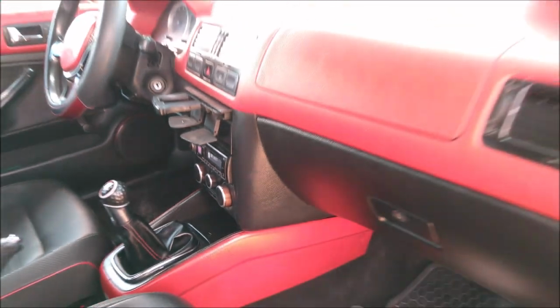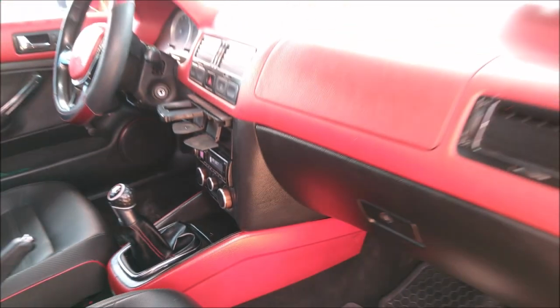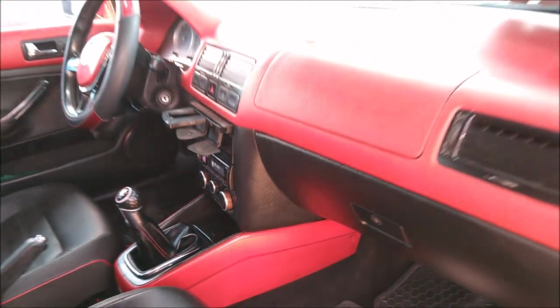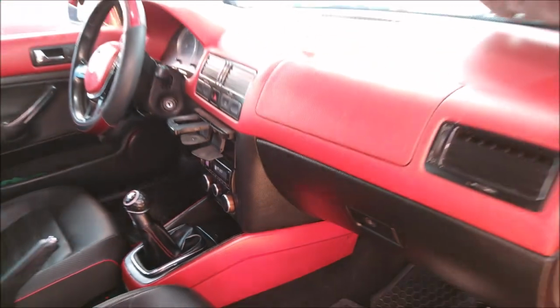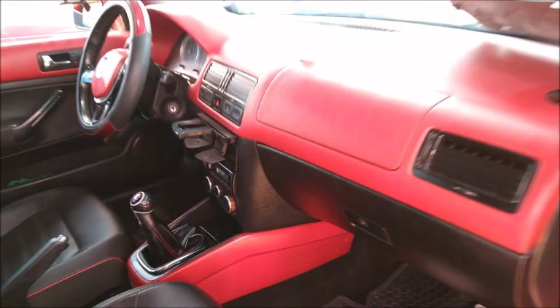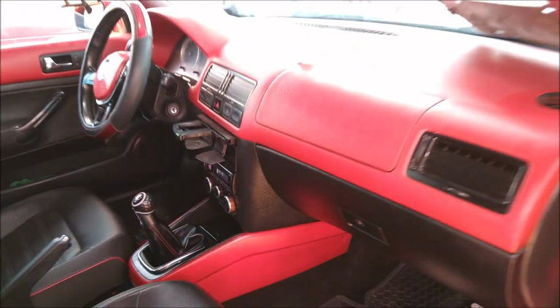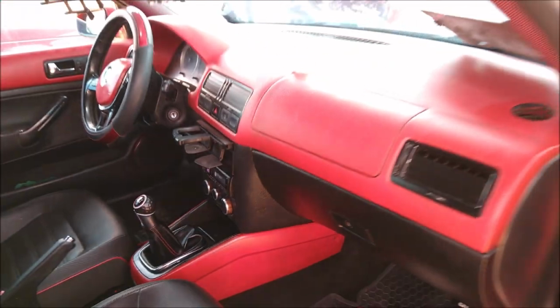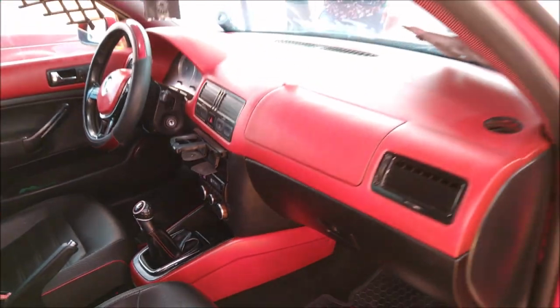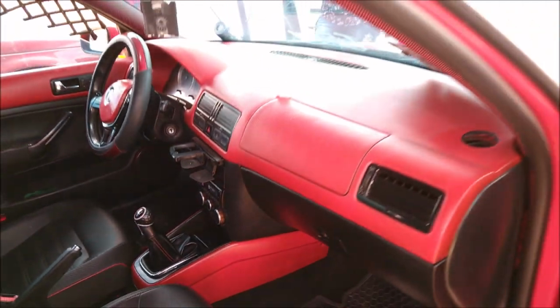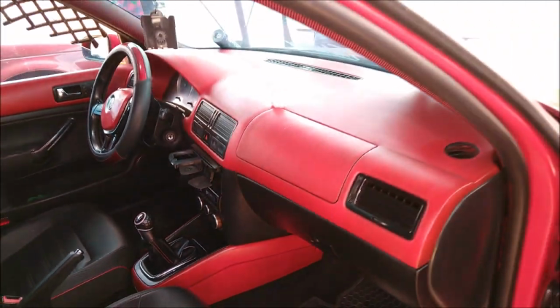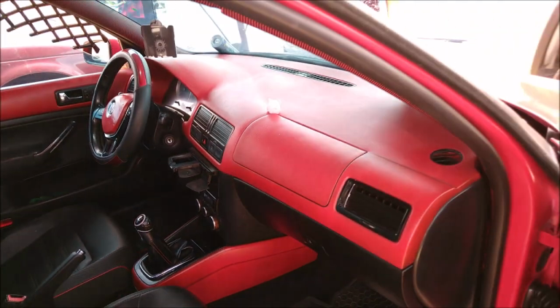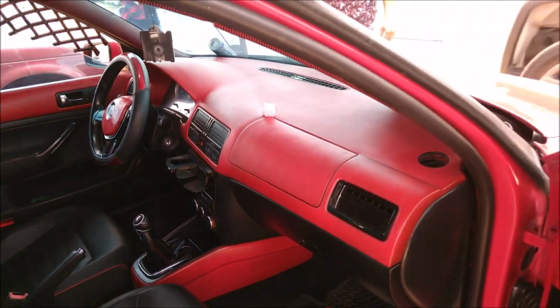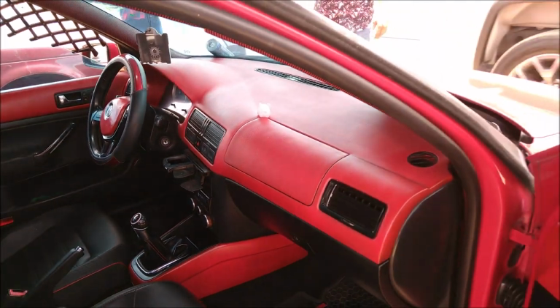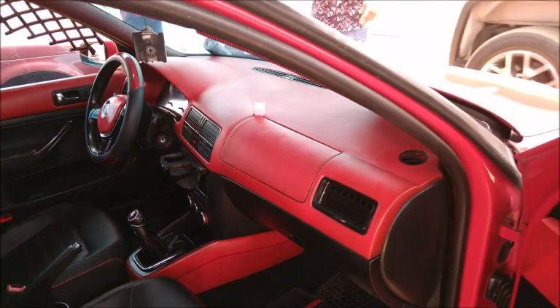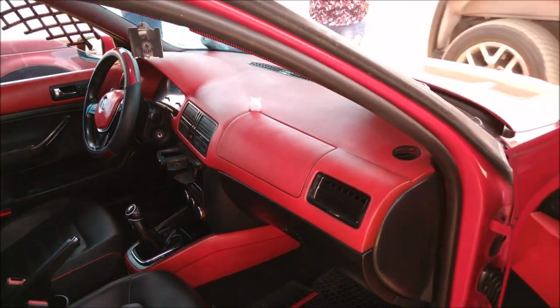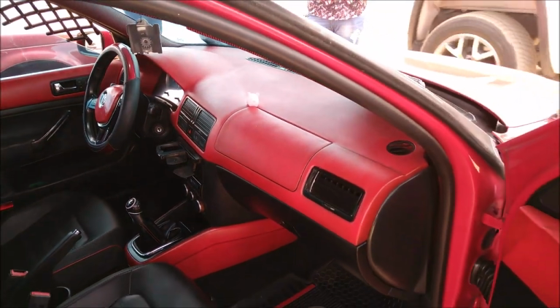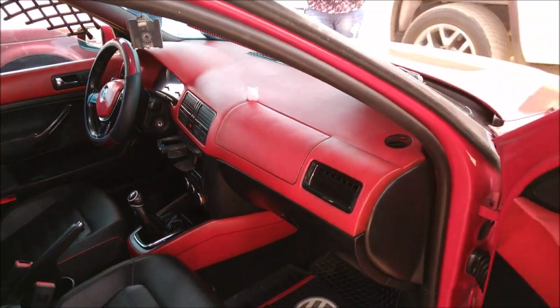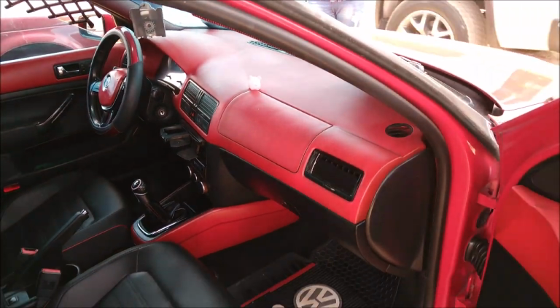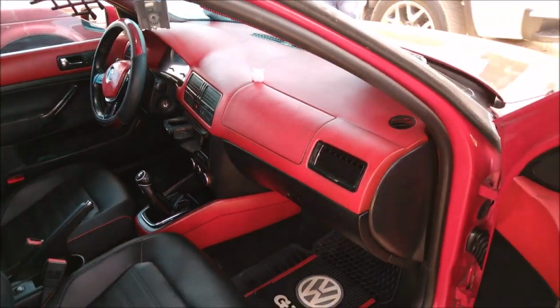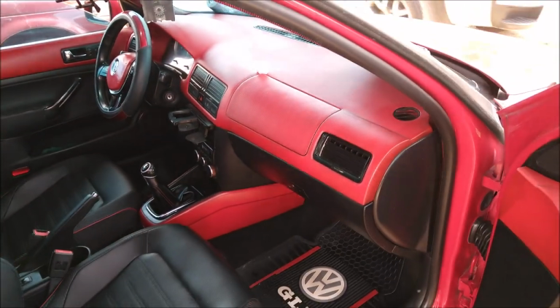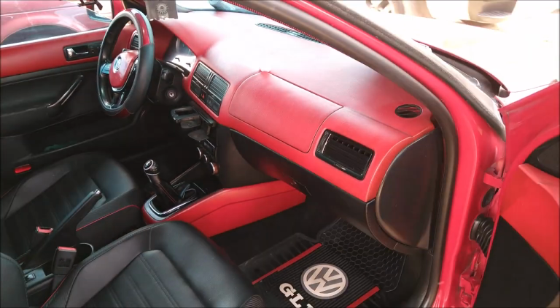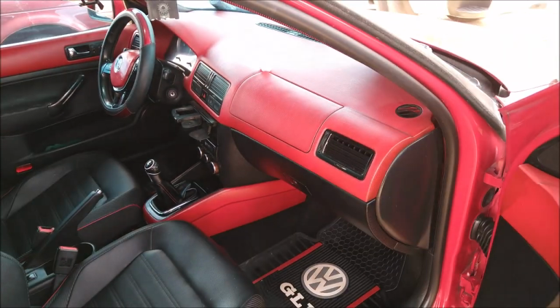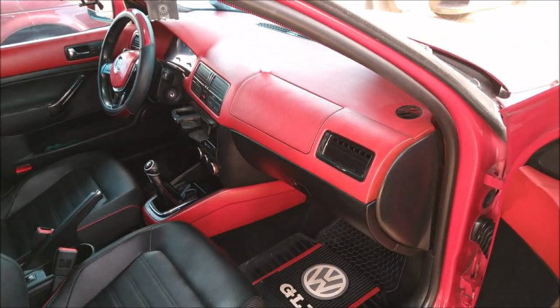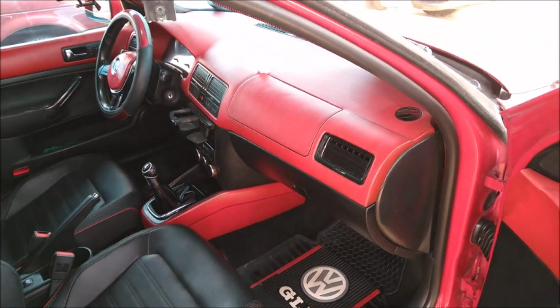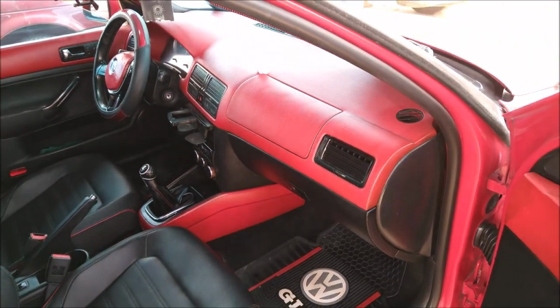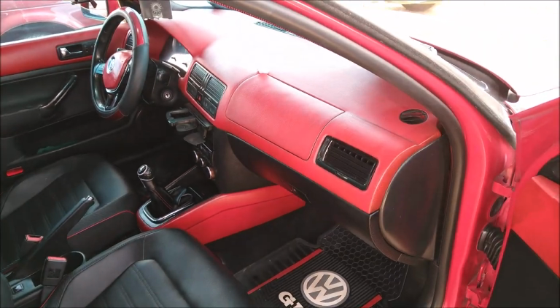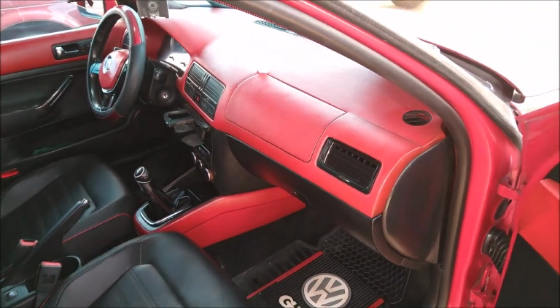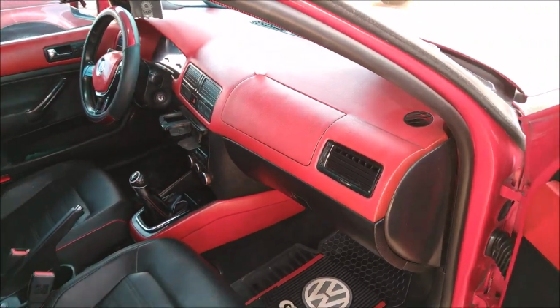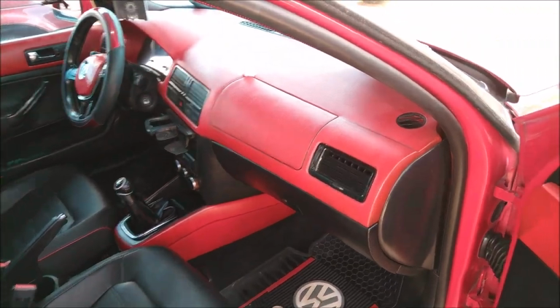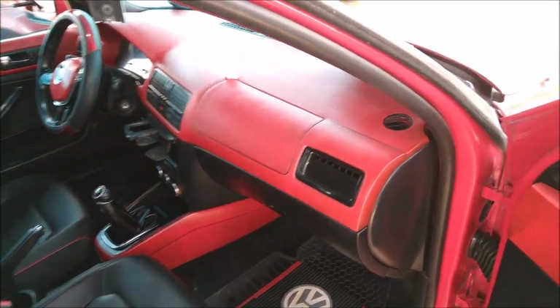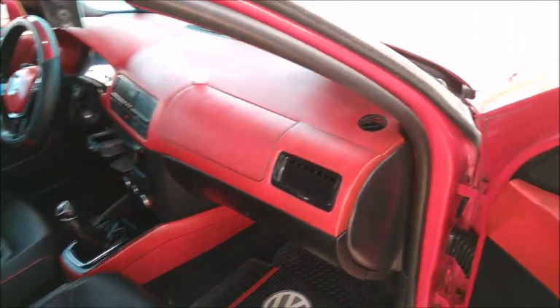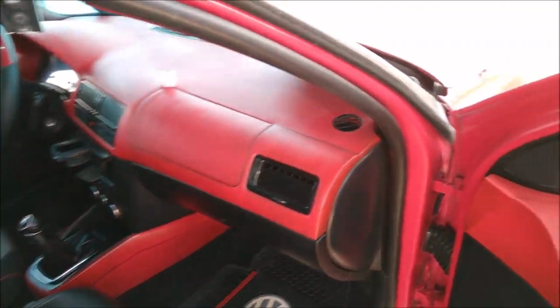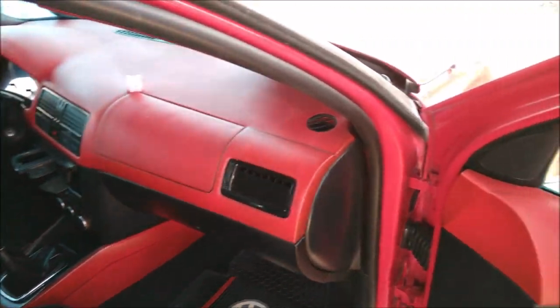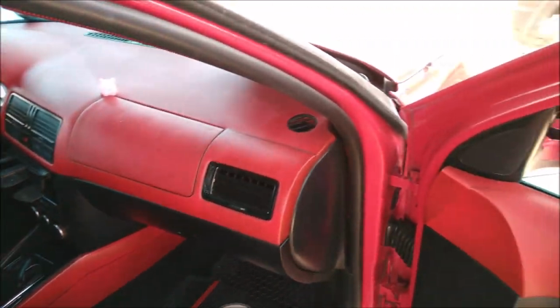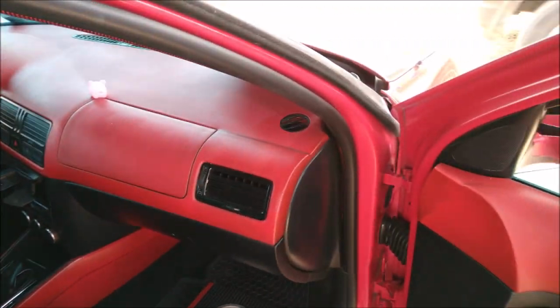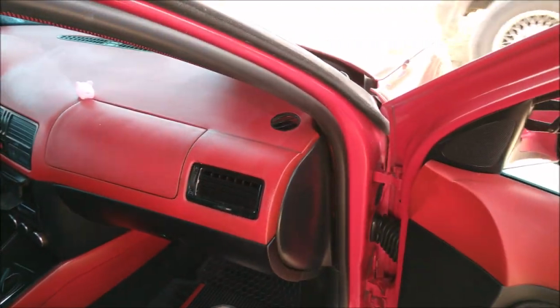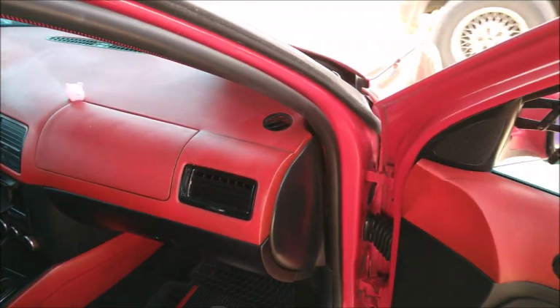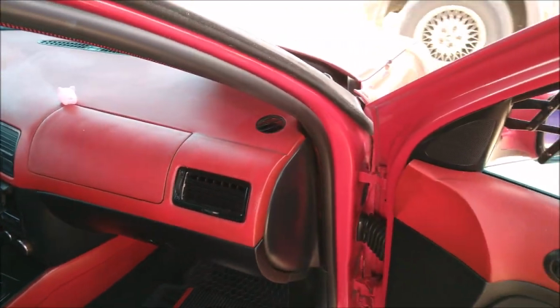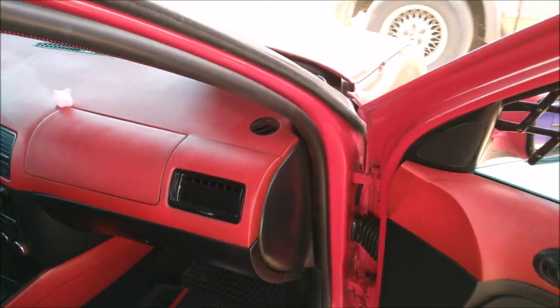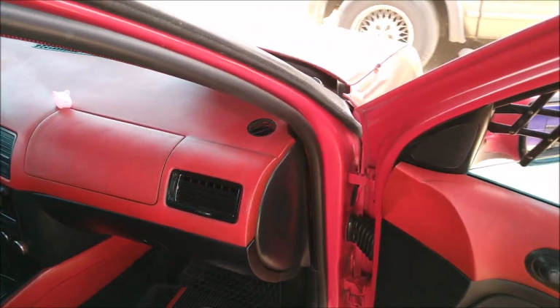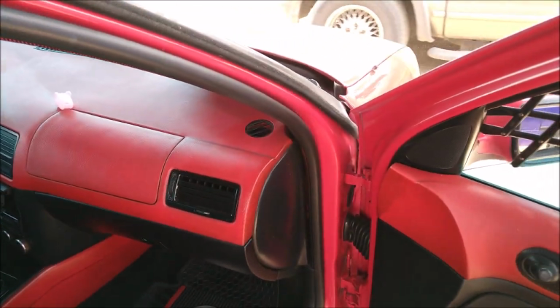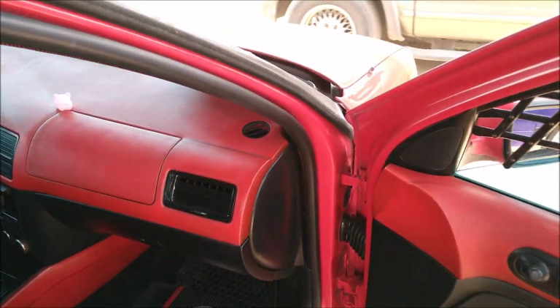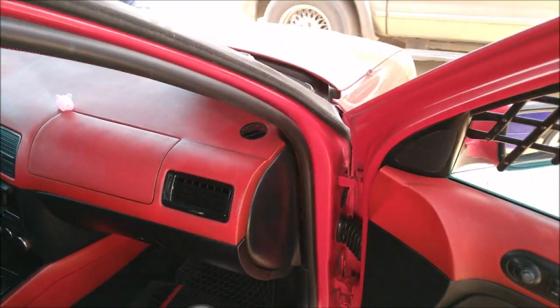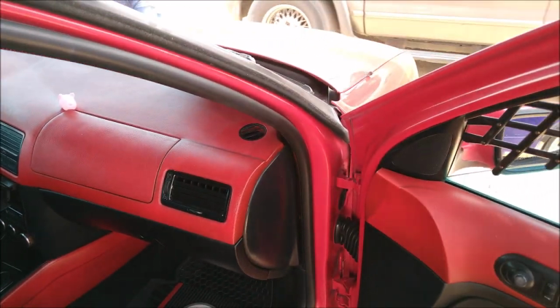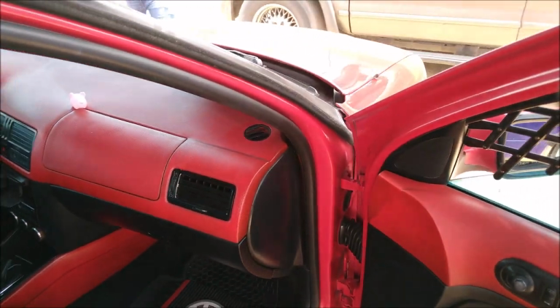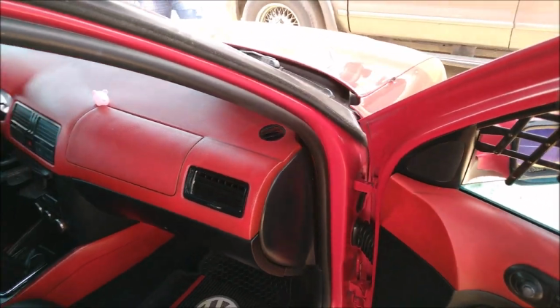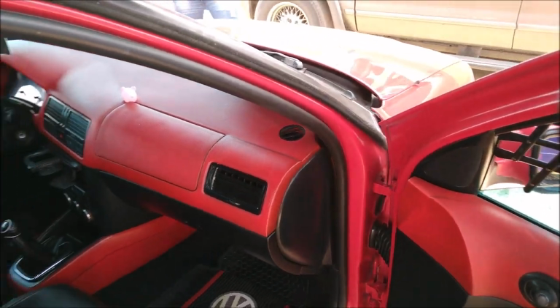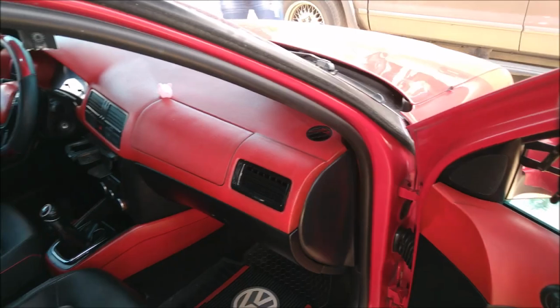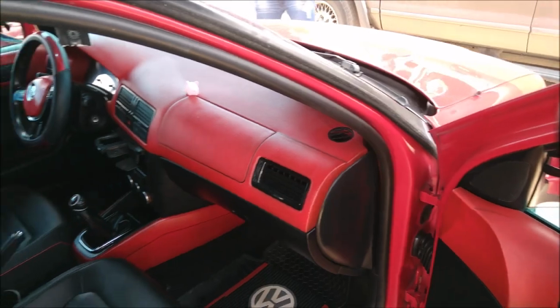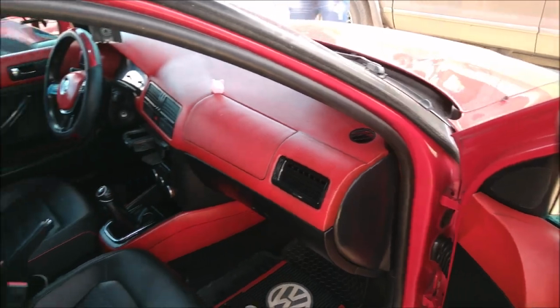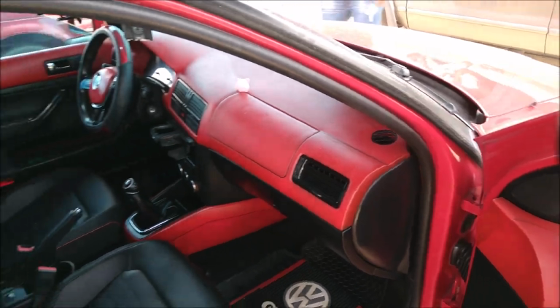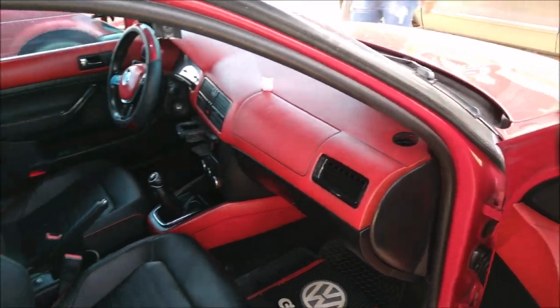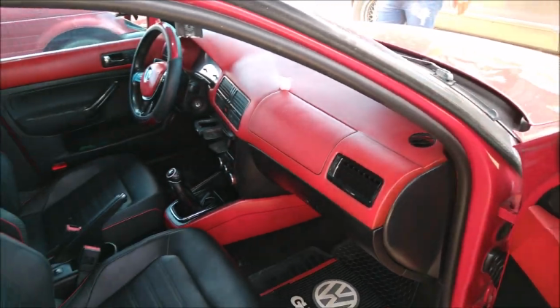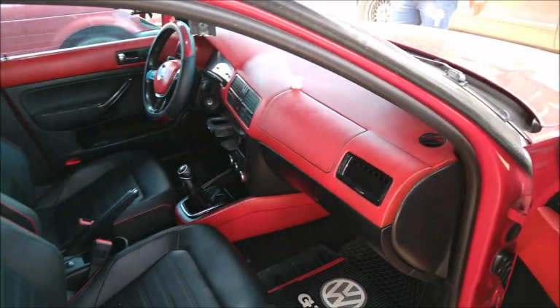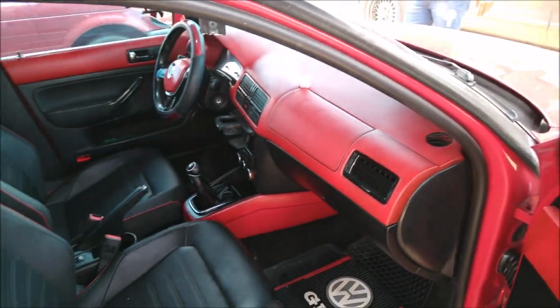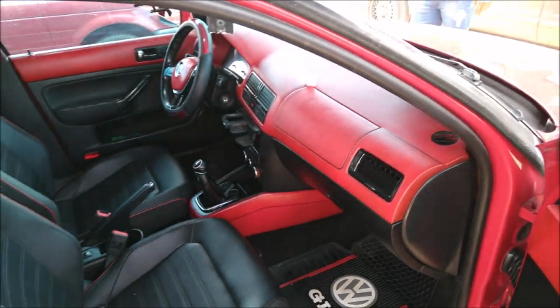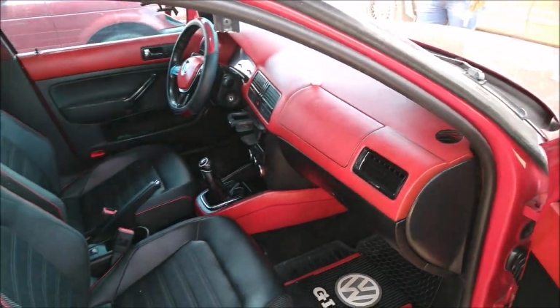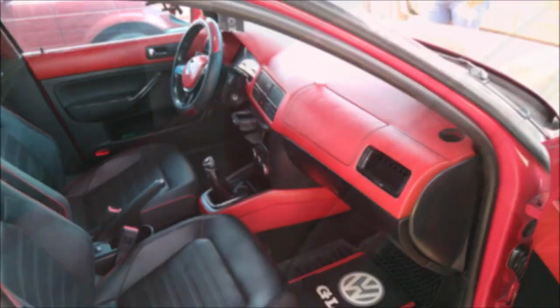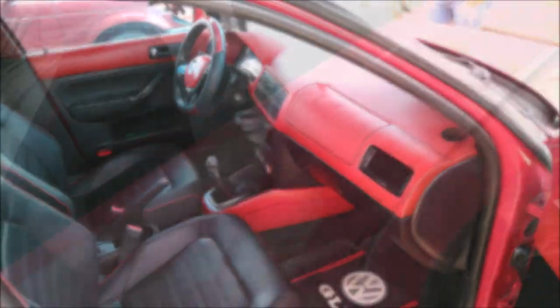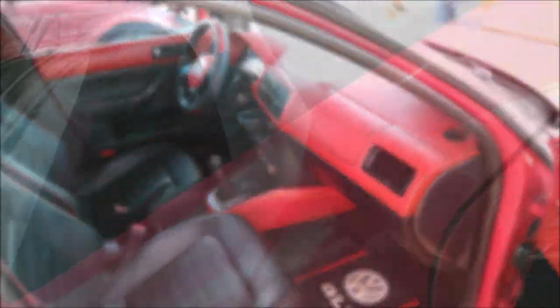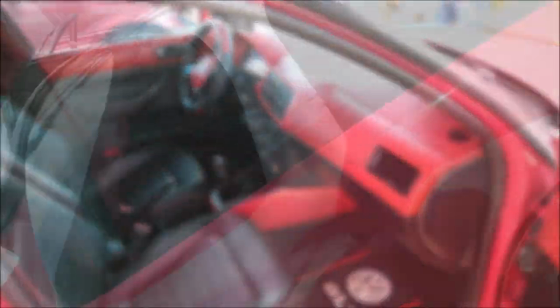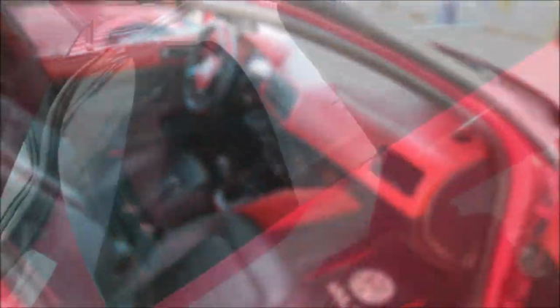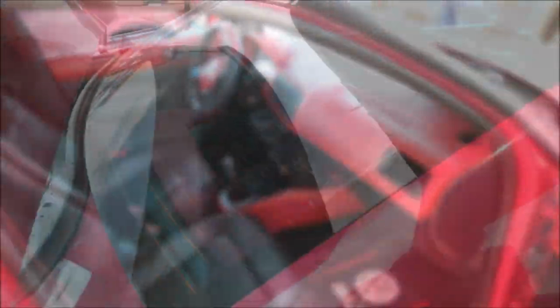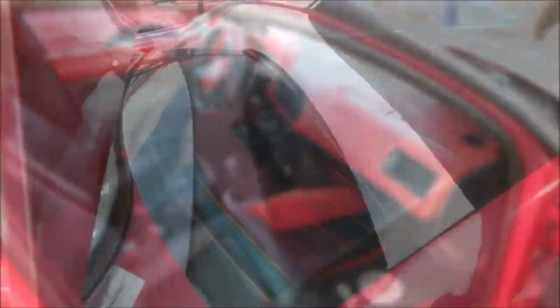El sistema eléctrico de esta Jetta es el original. Solamente se le puso una batería más grande.